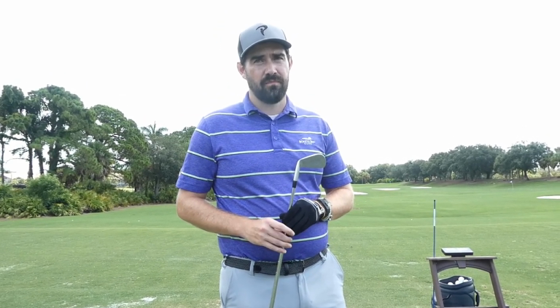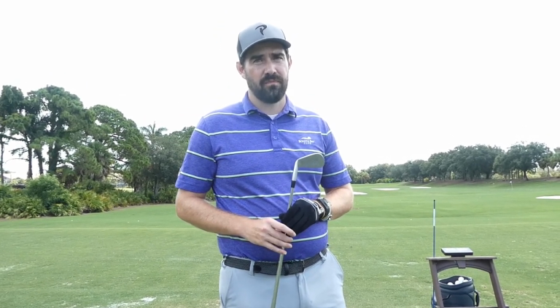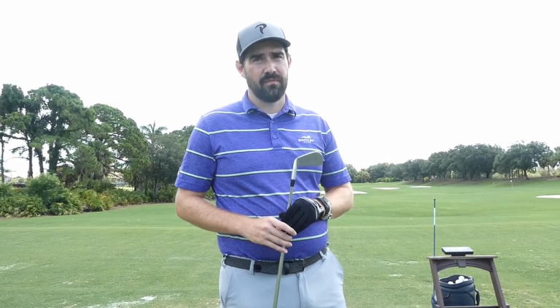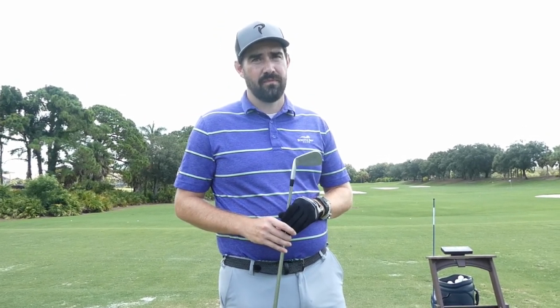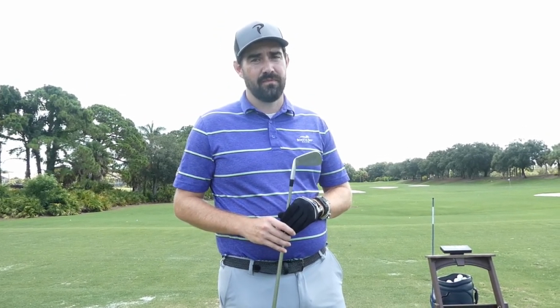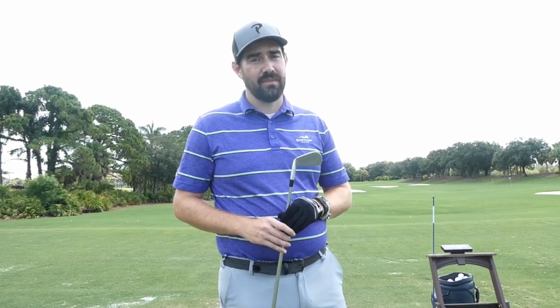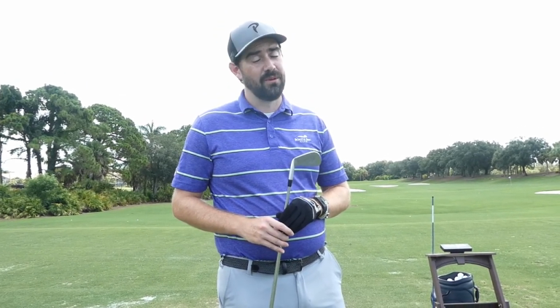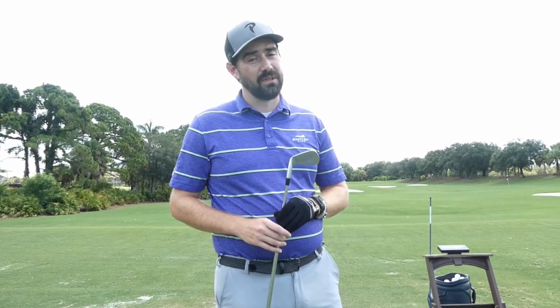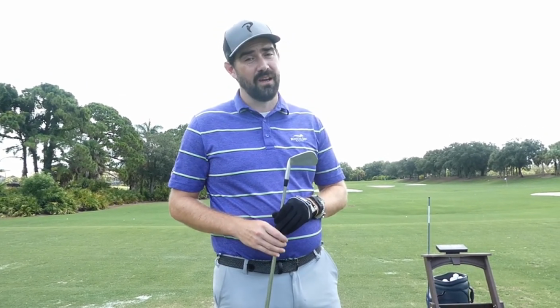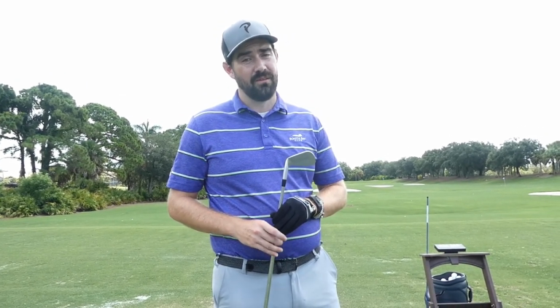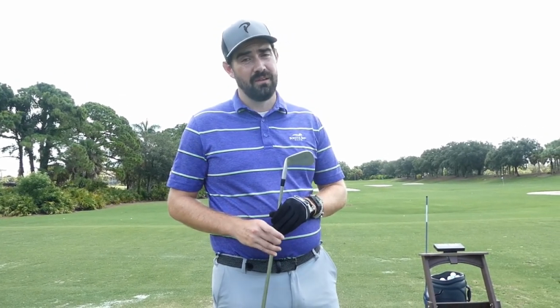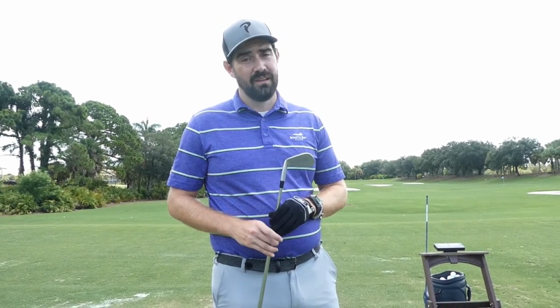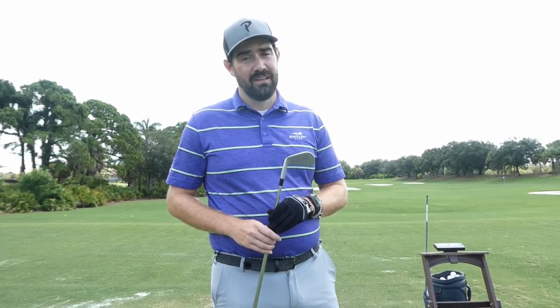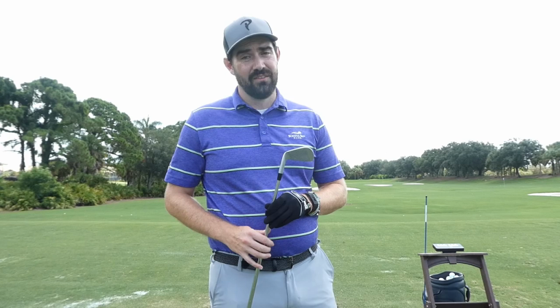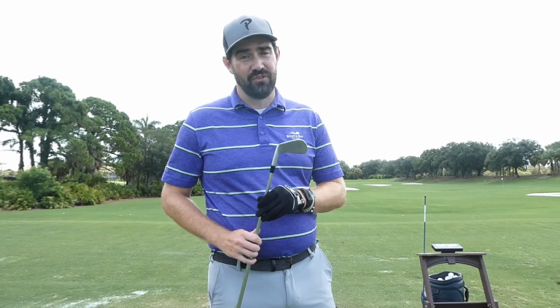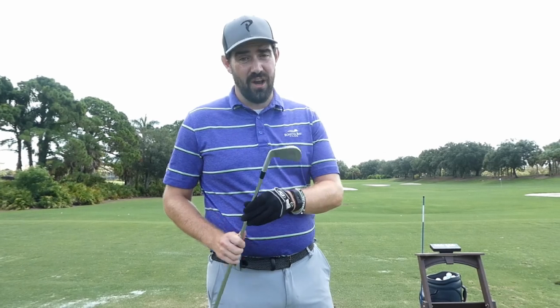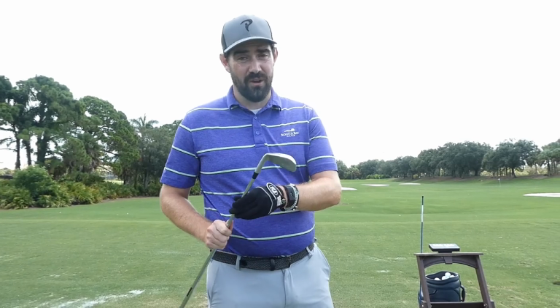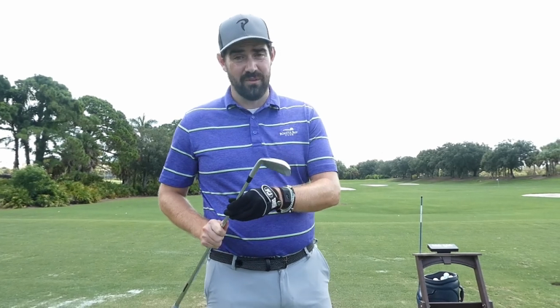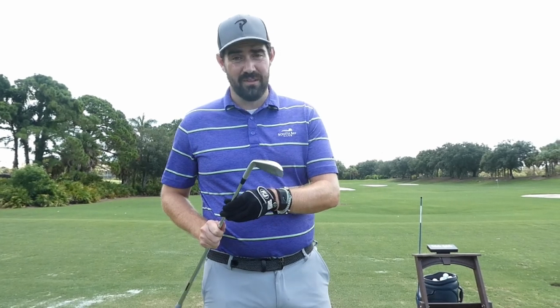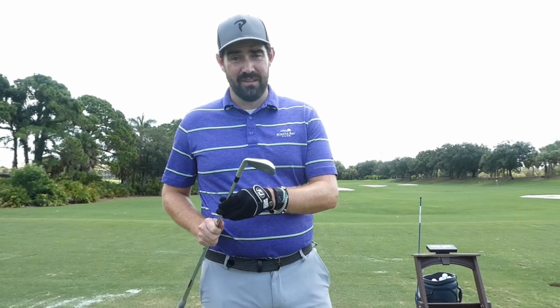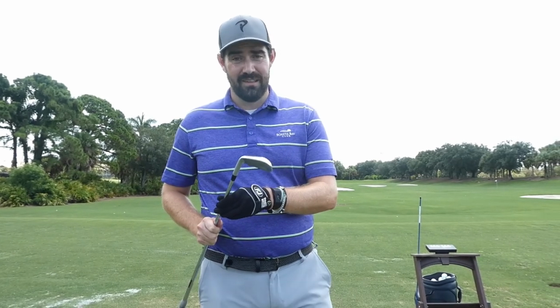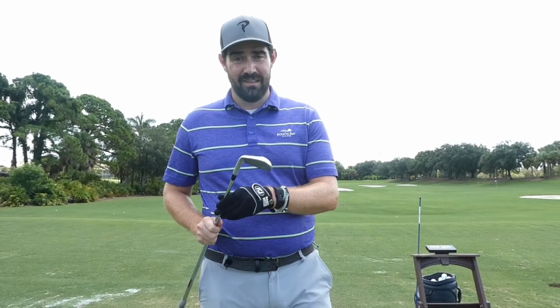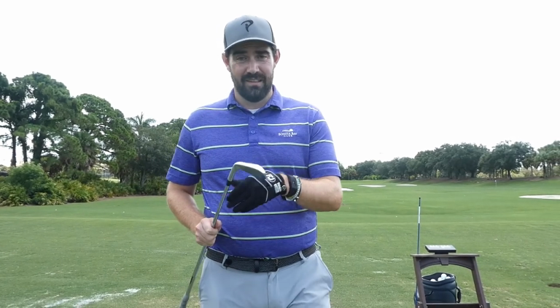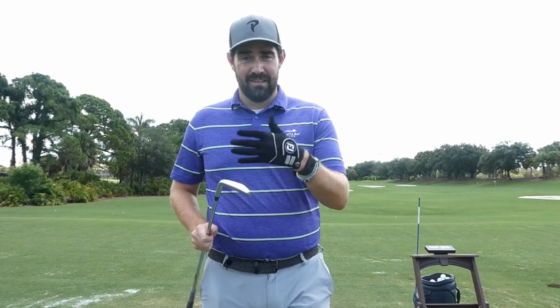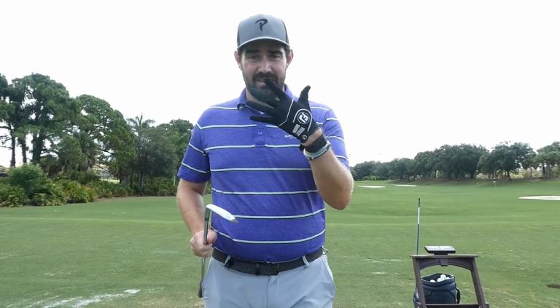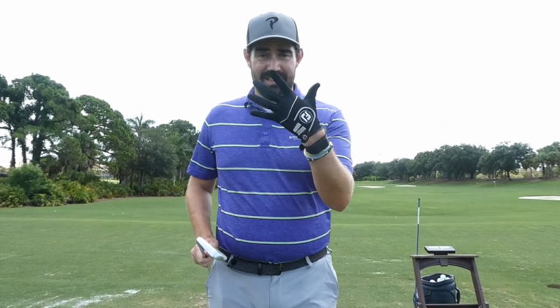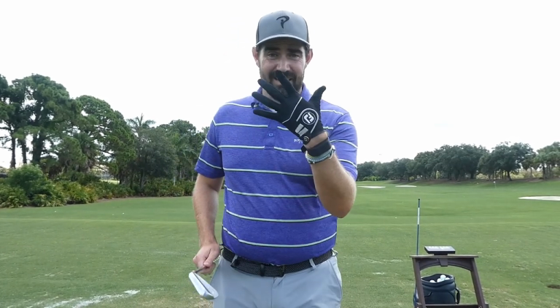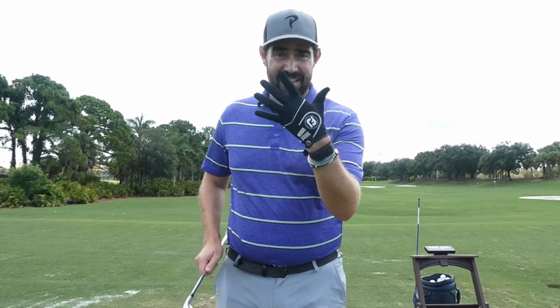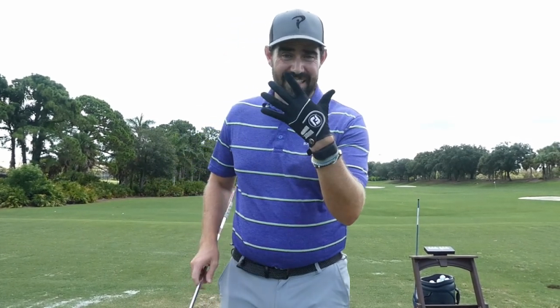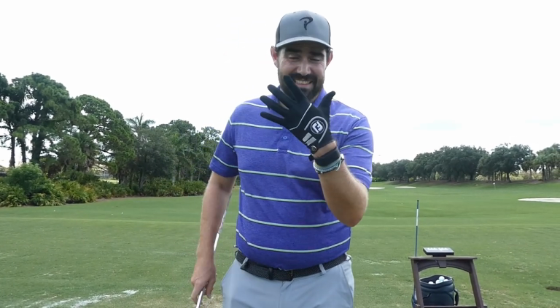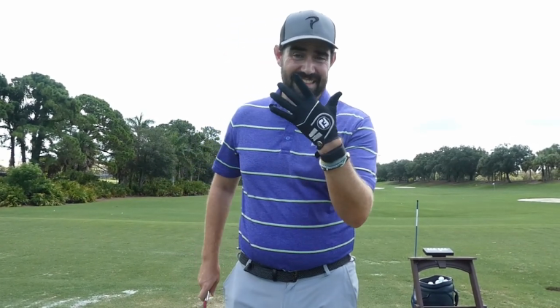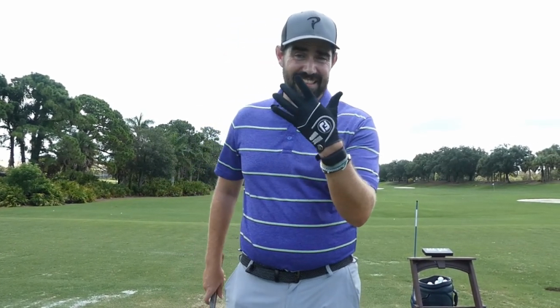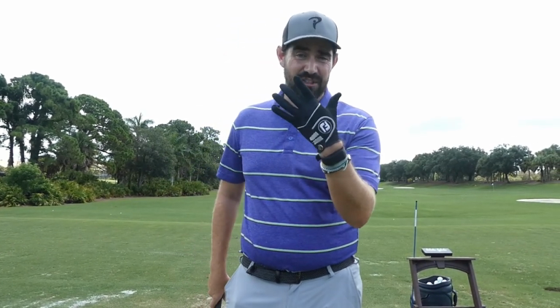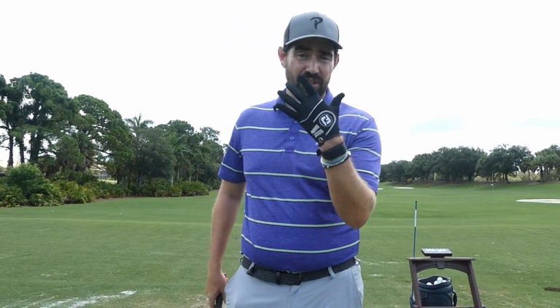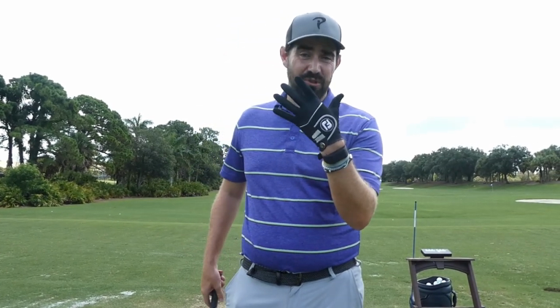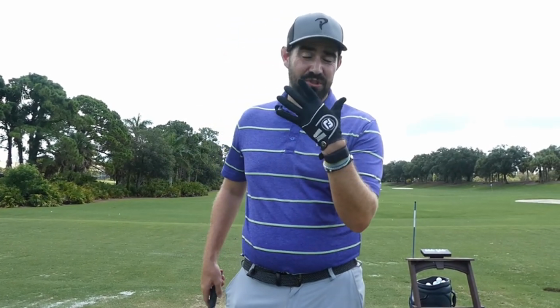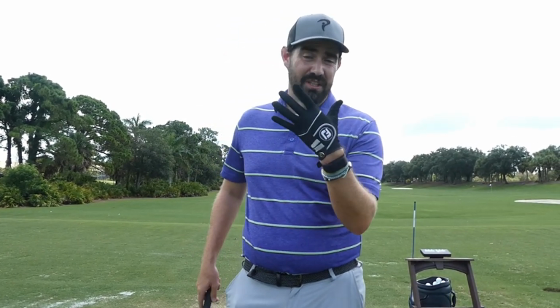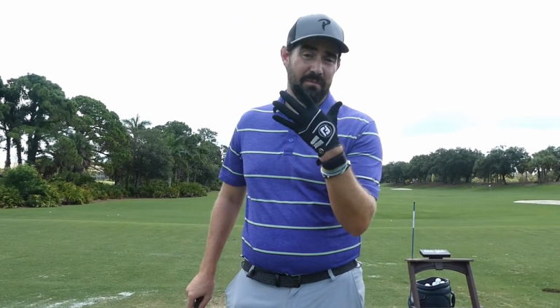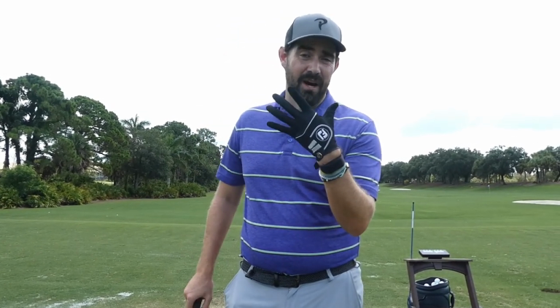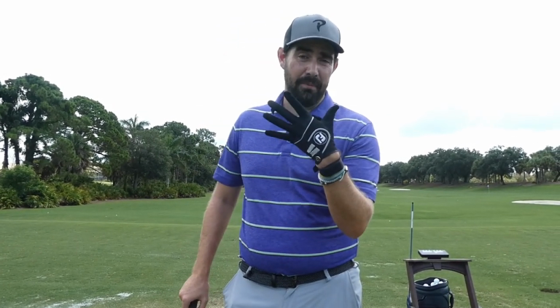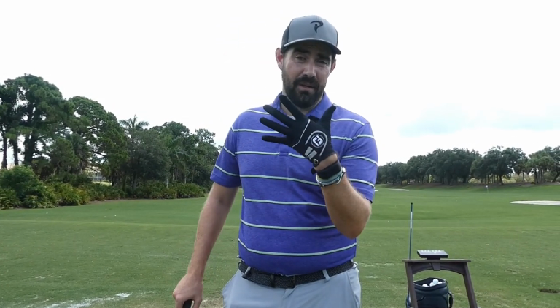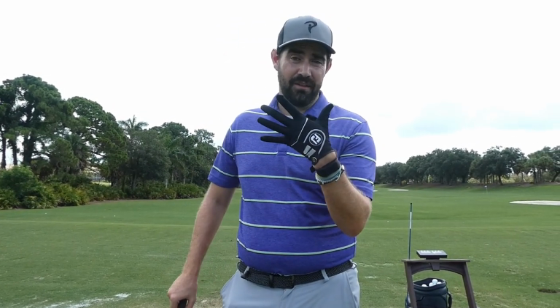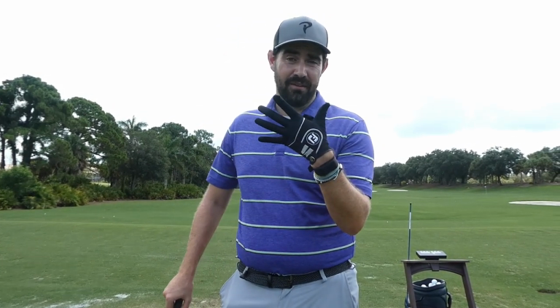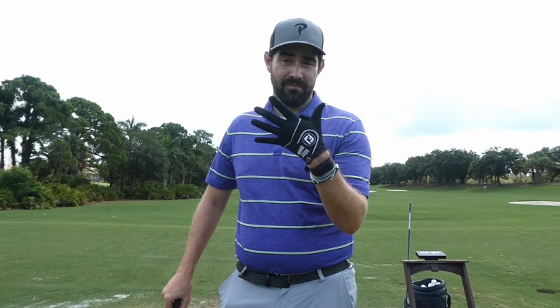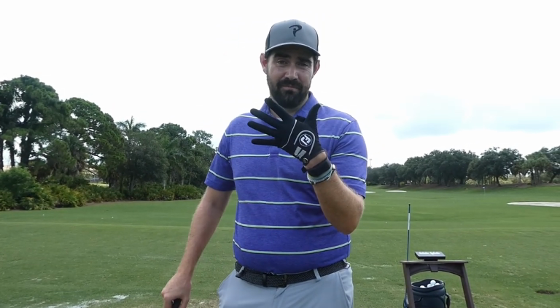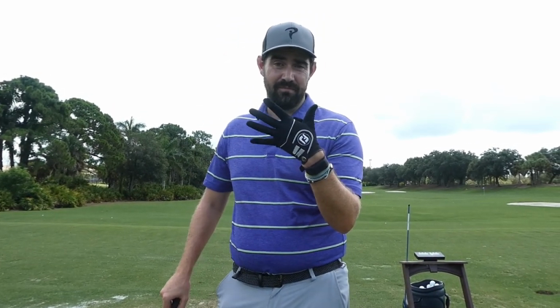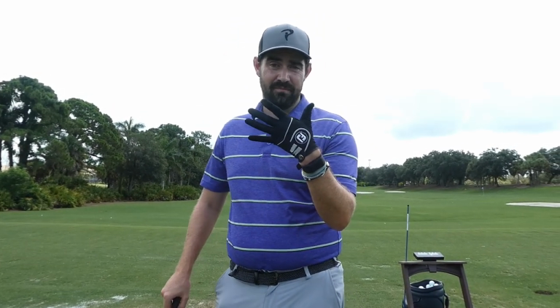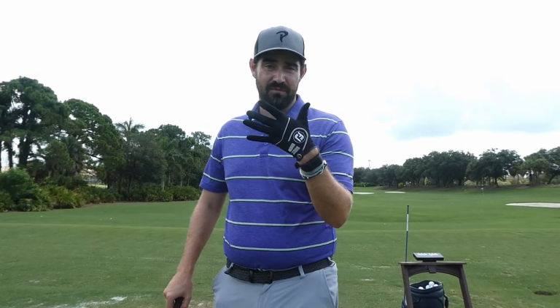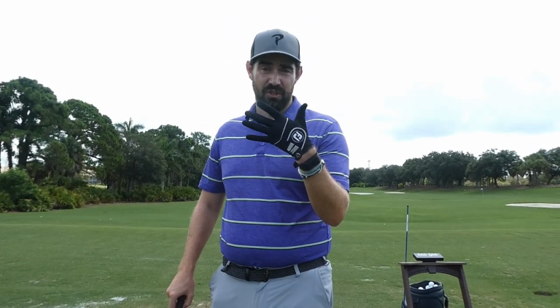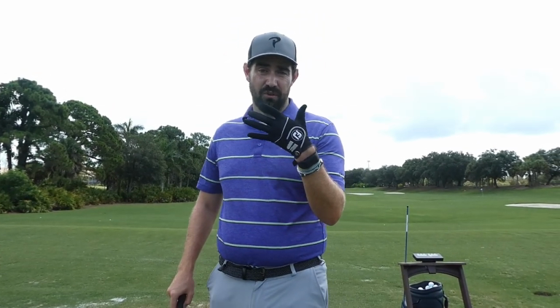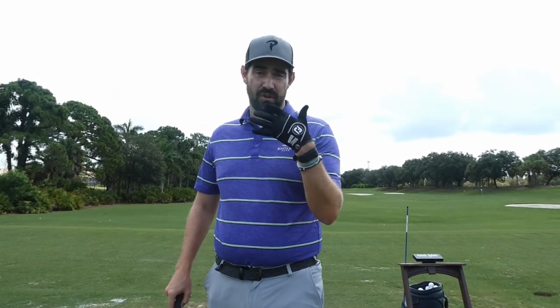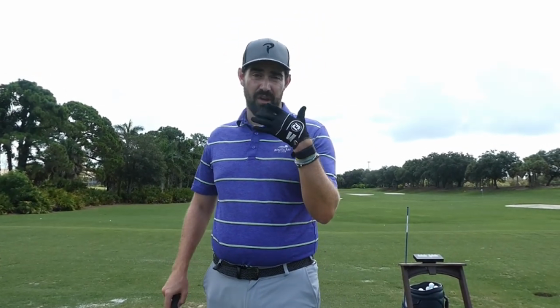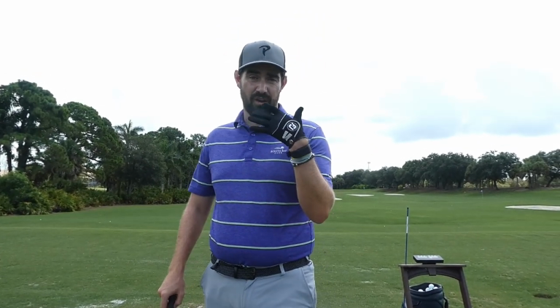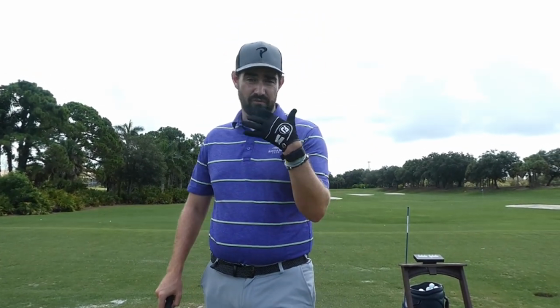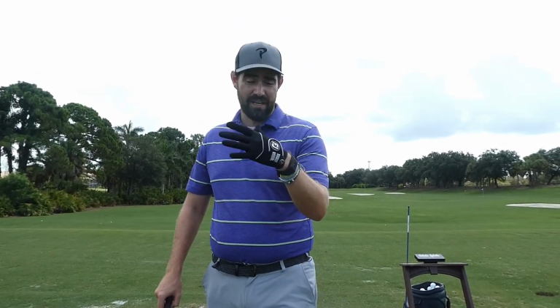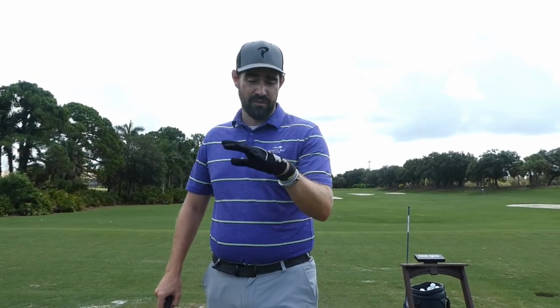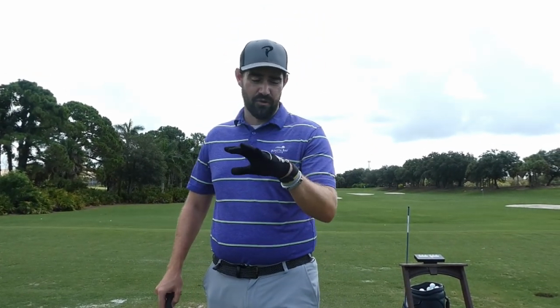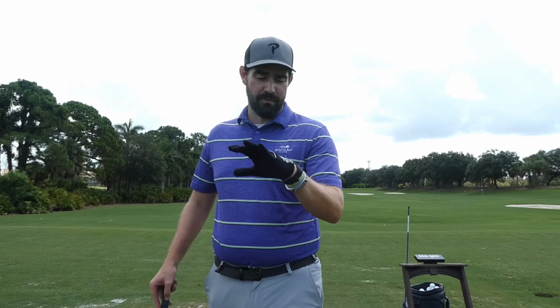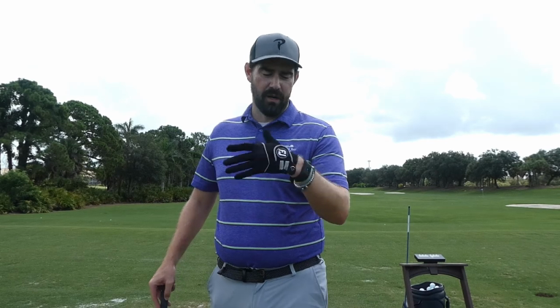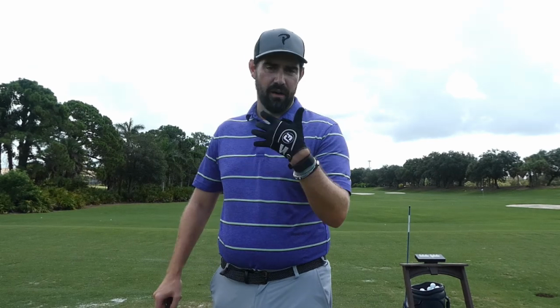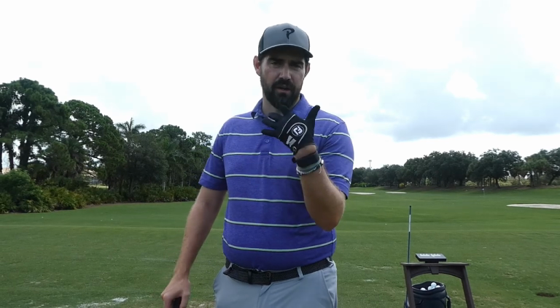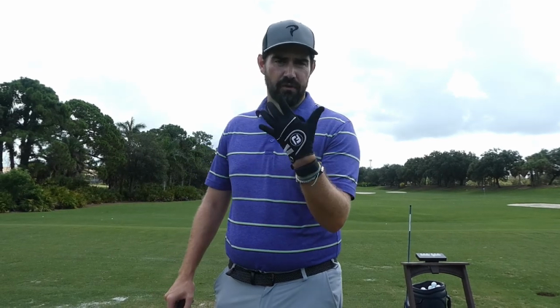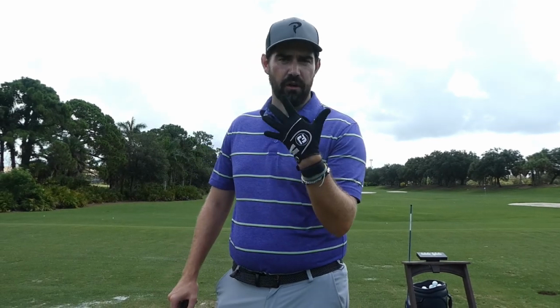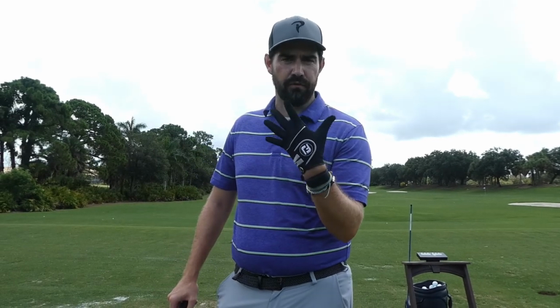If I'm putting in a full practice day in golf, I go through a glove a day. So this is the solution, in my opinion.